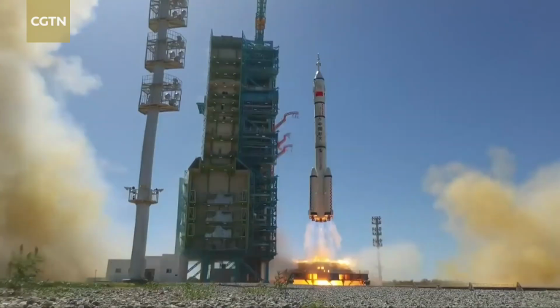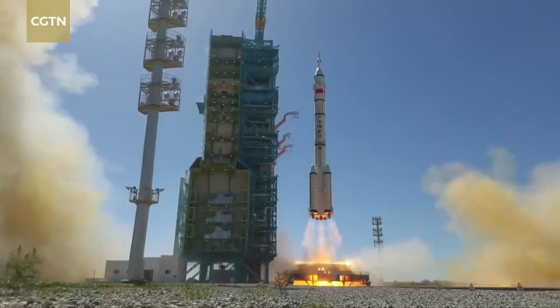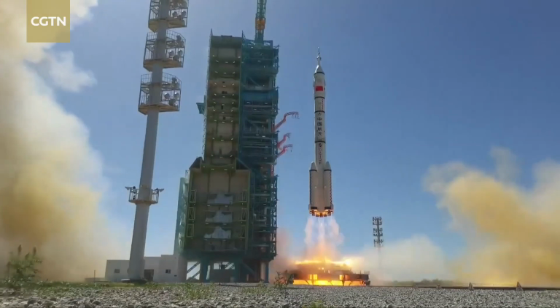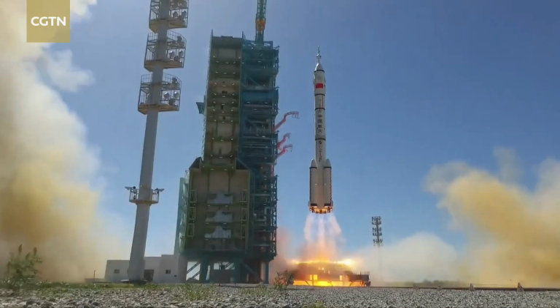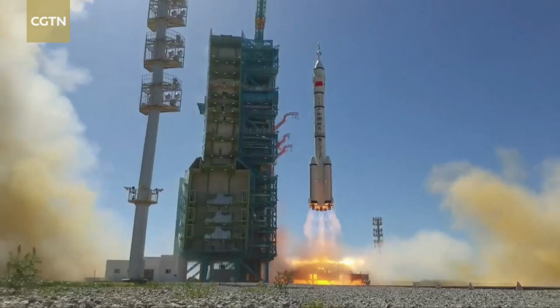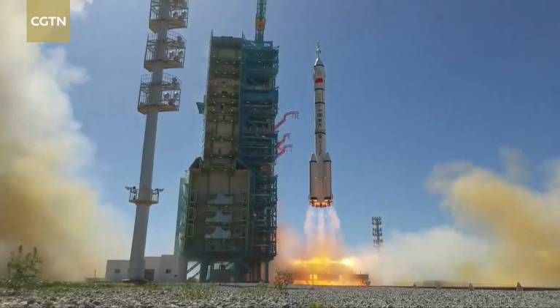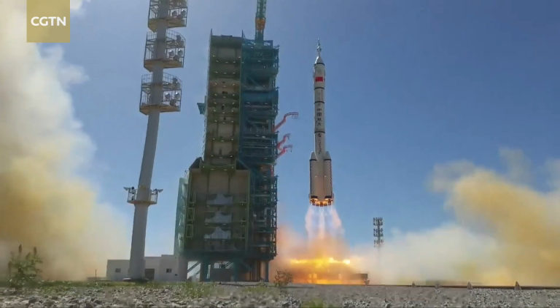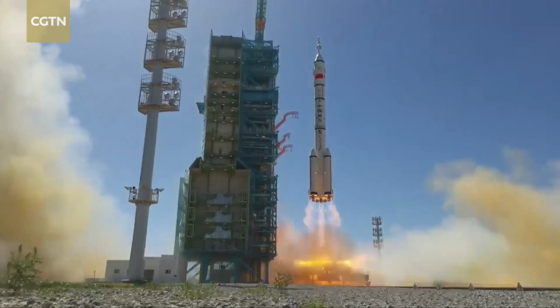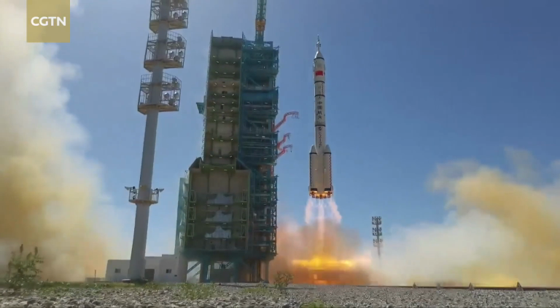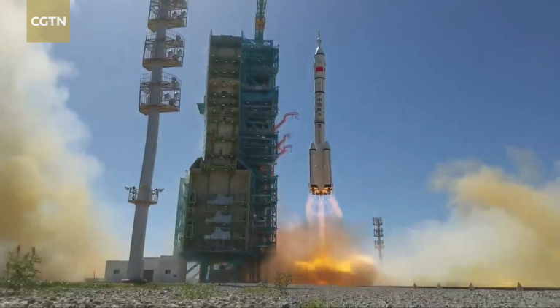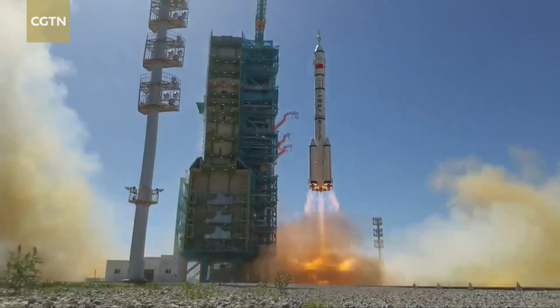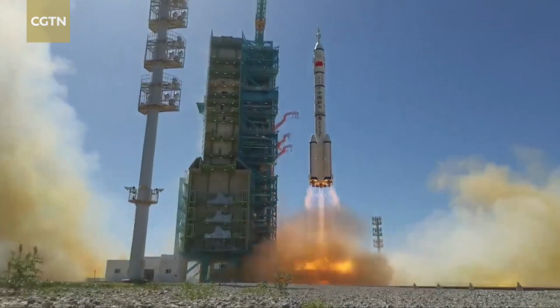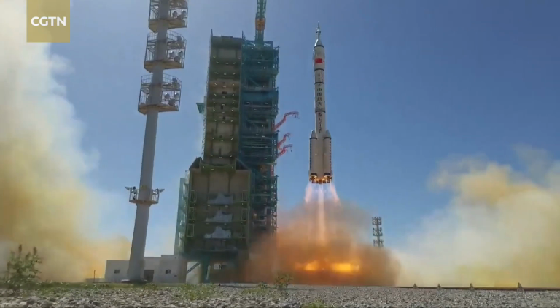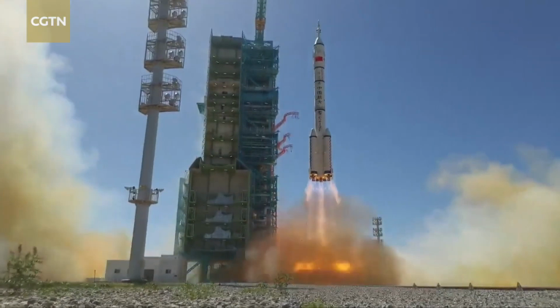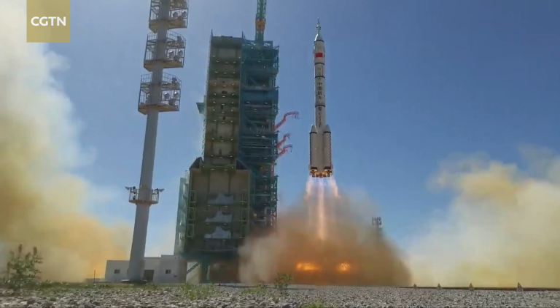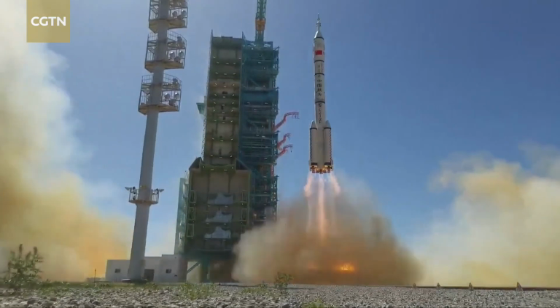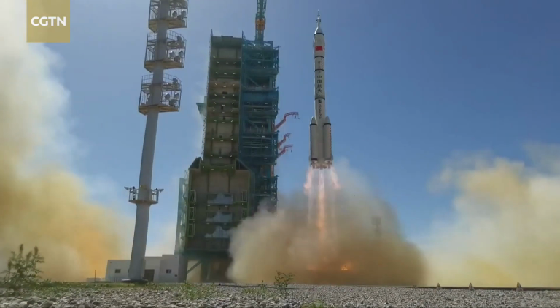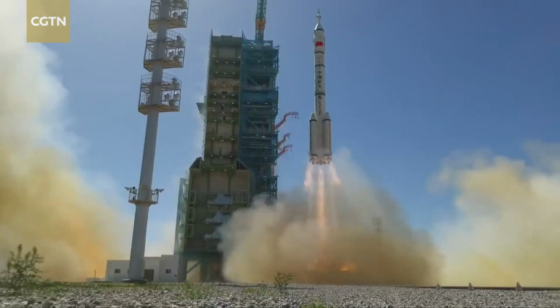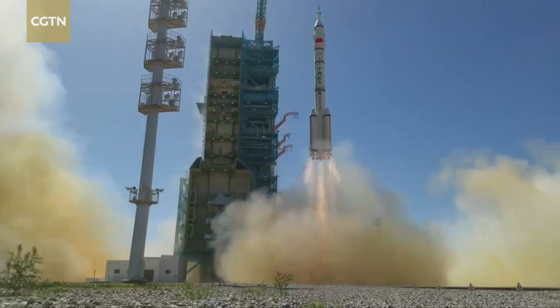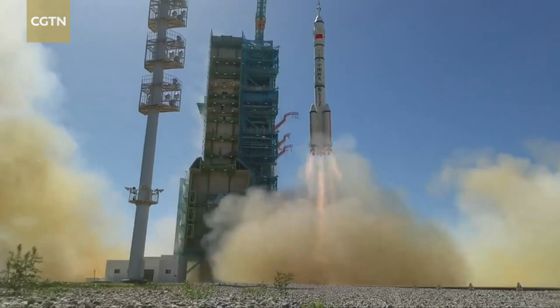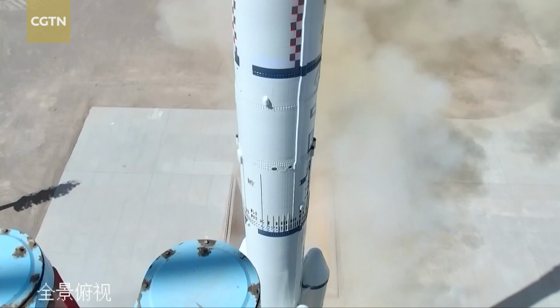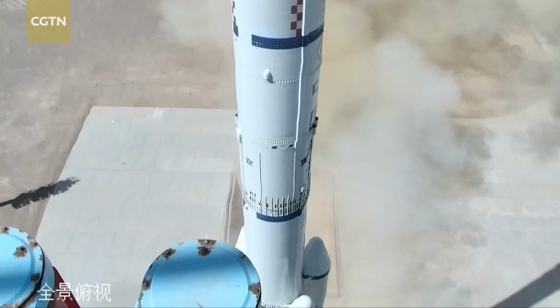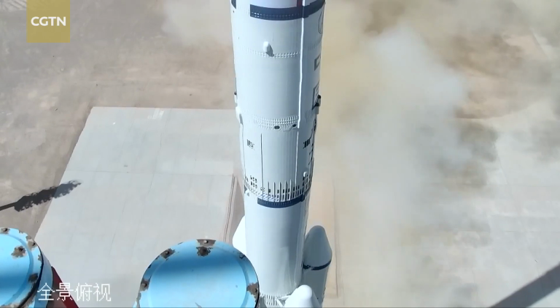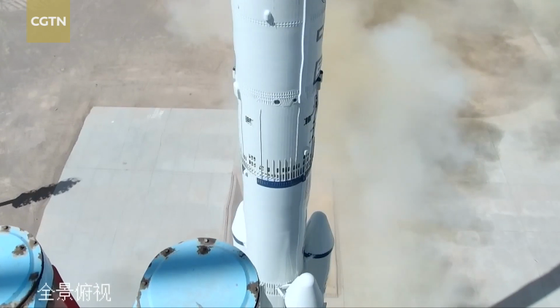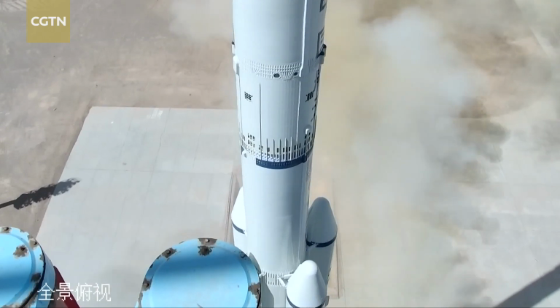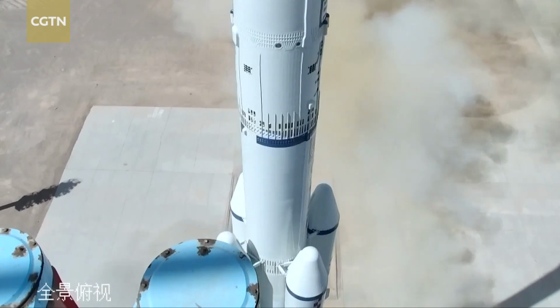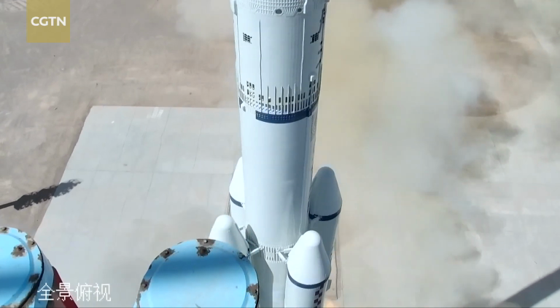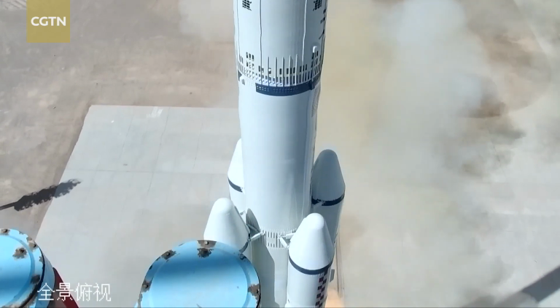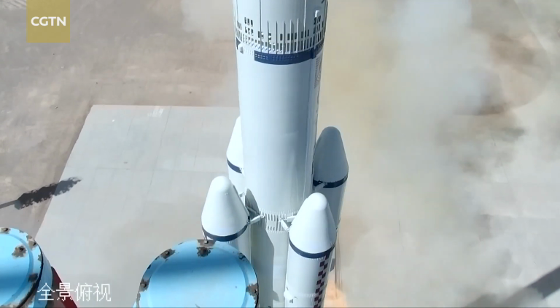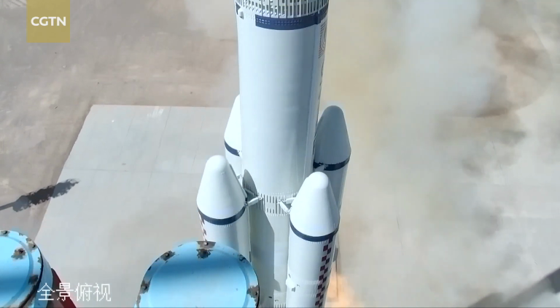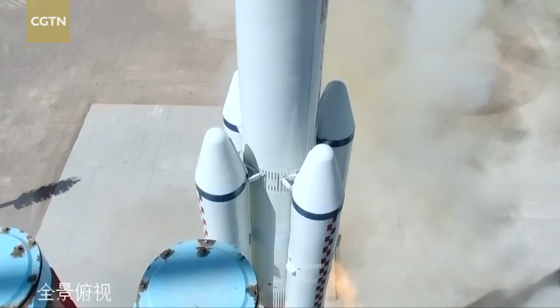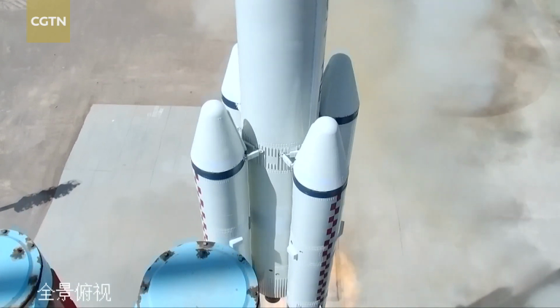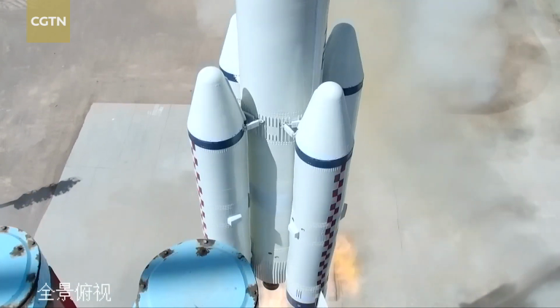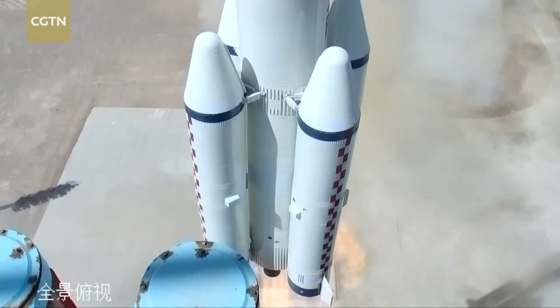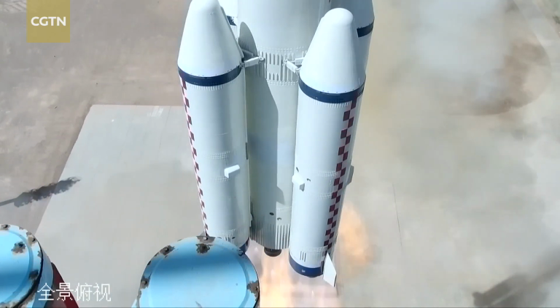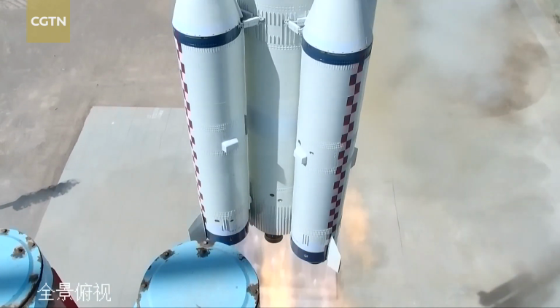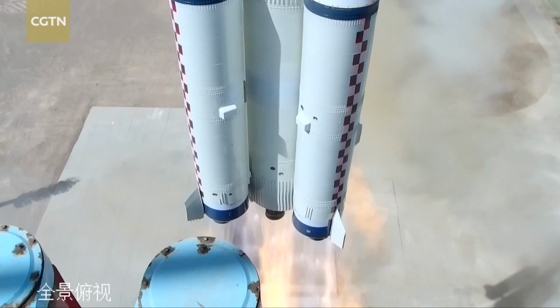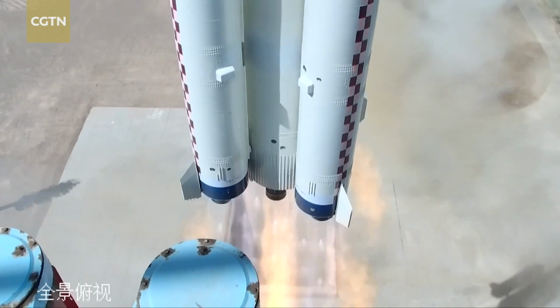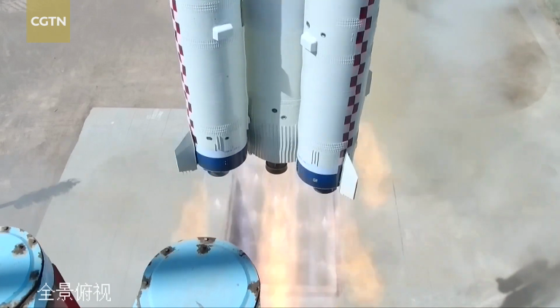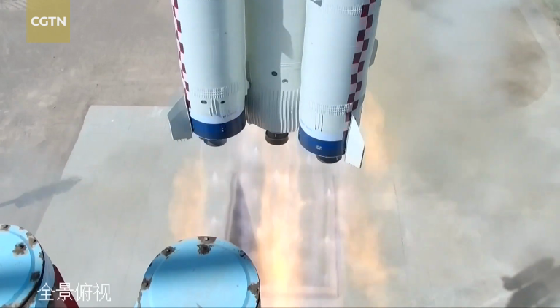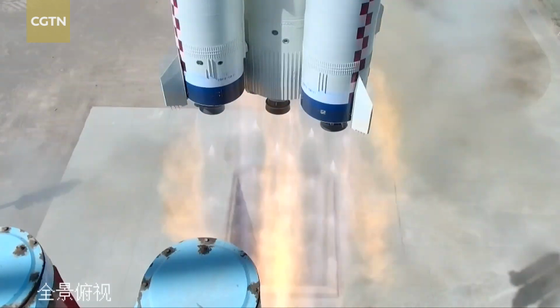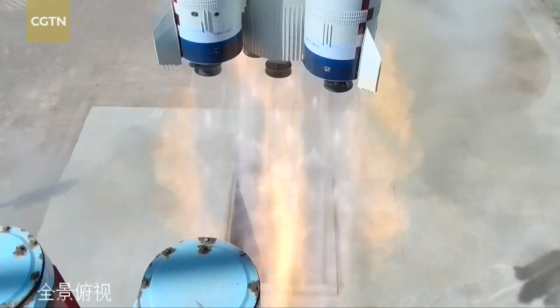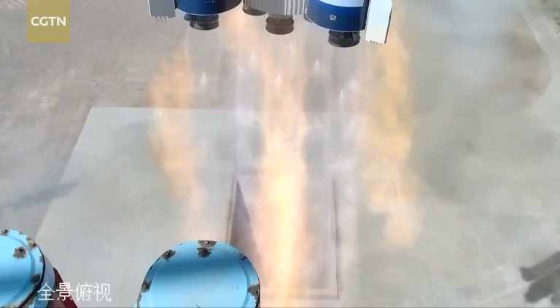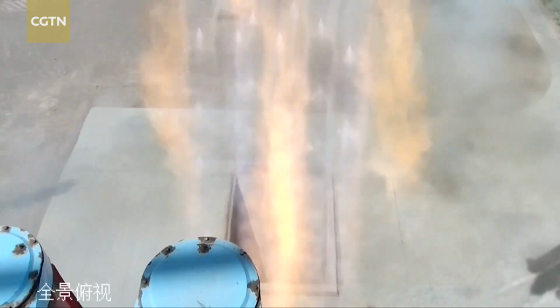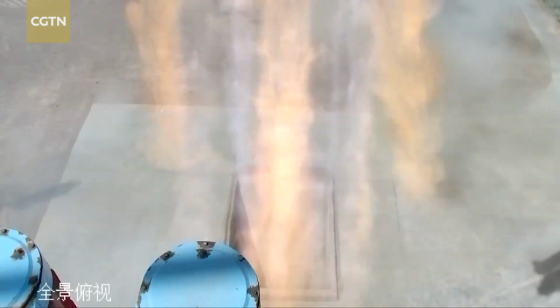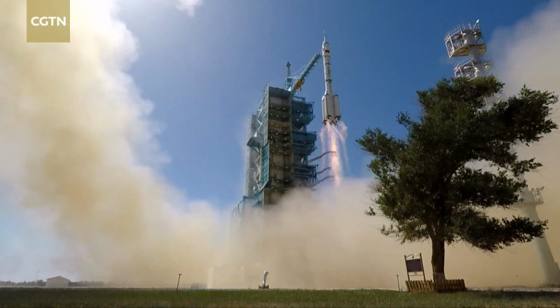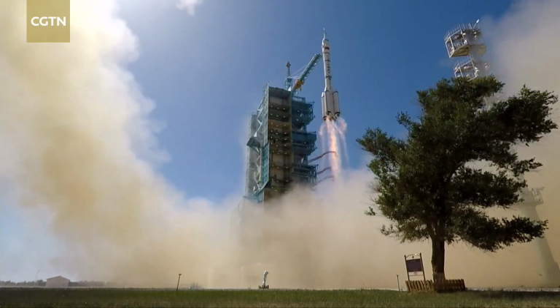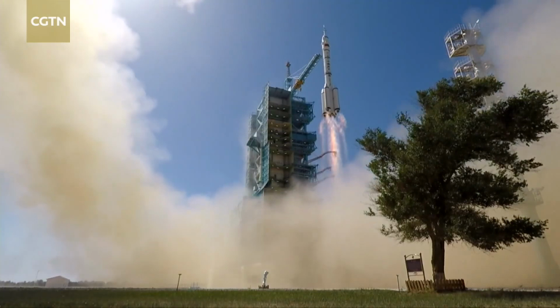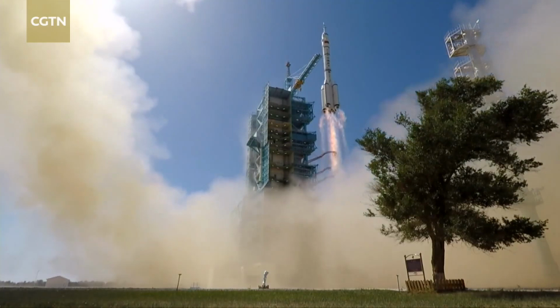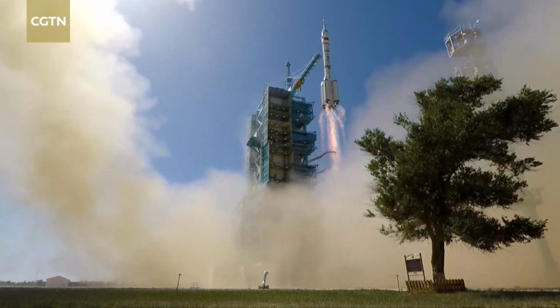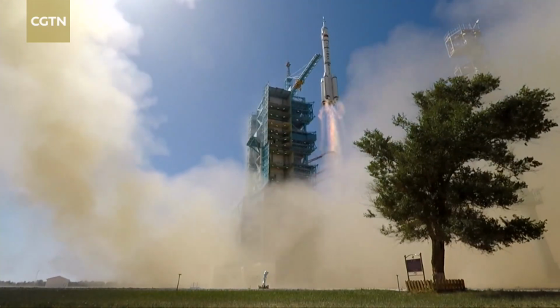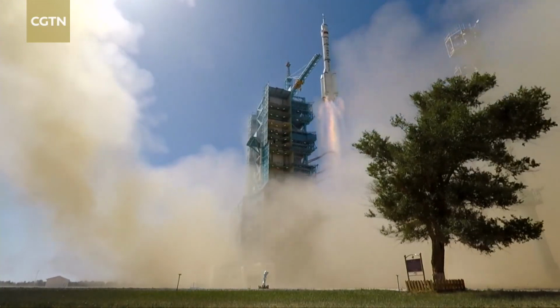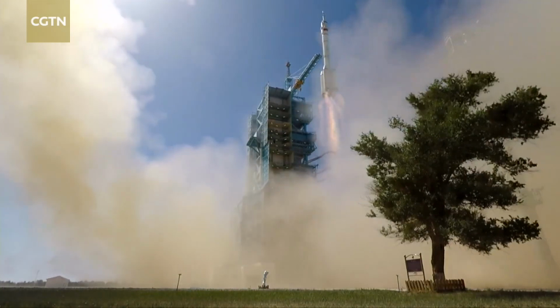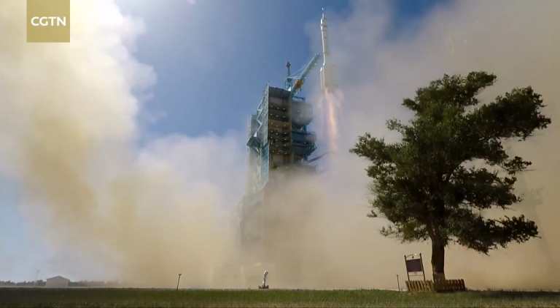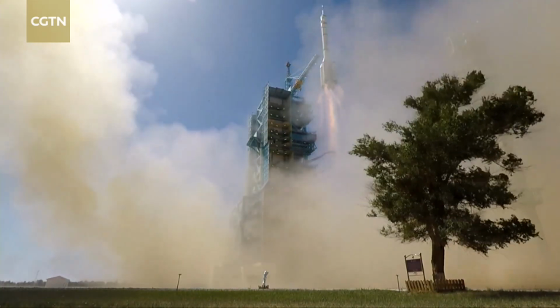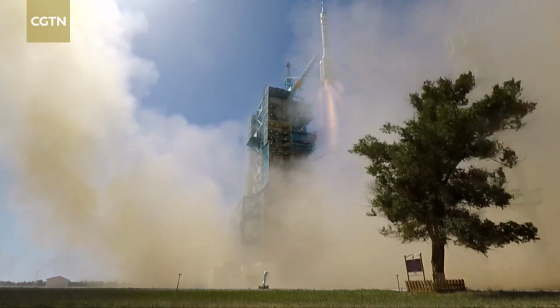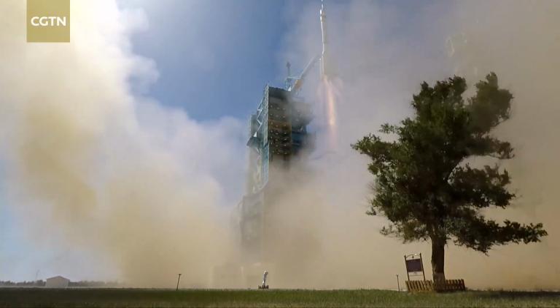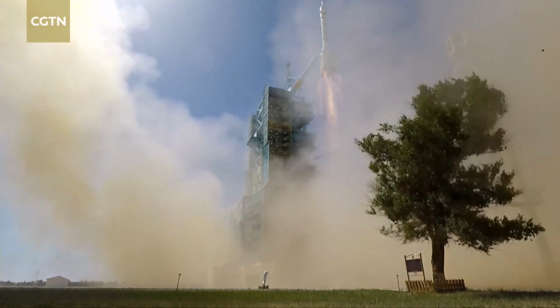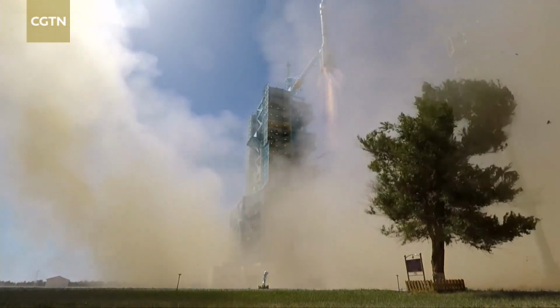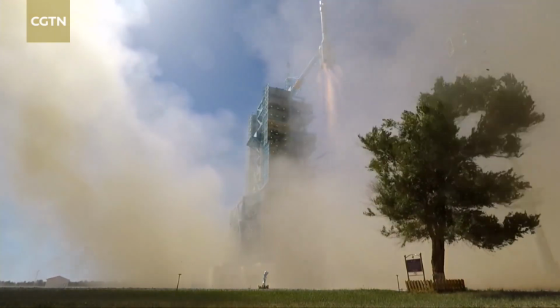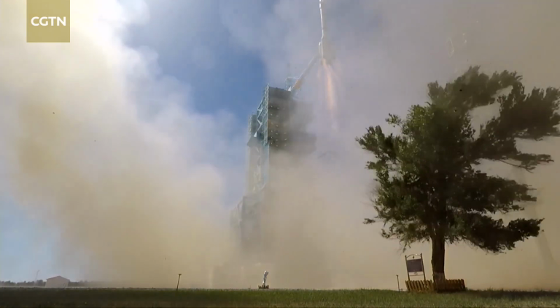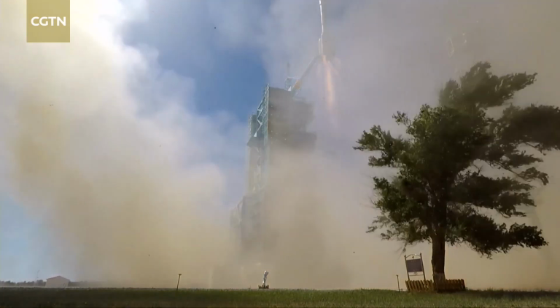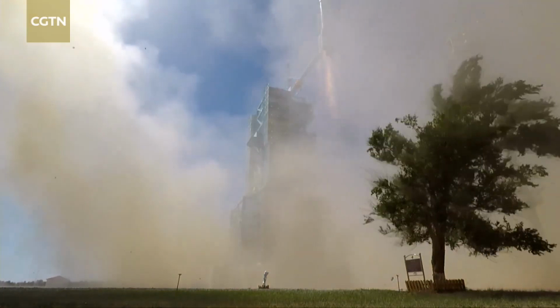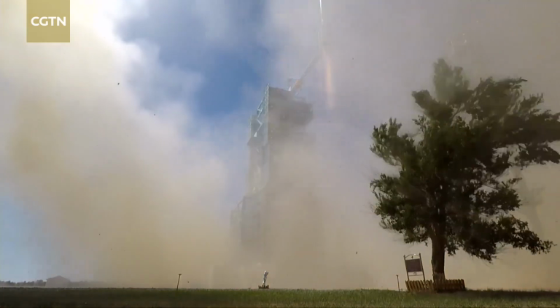Shenzhou 14's flight has started a new era — a planned 10-year period of taikonauts being in space every day.